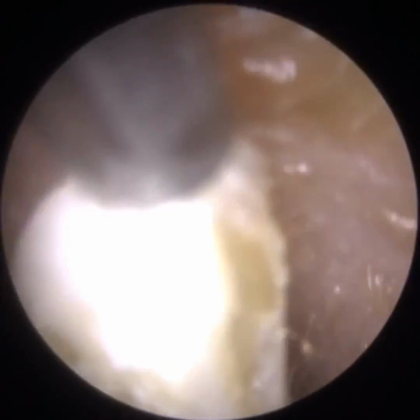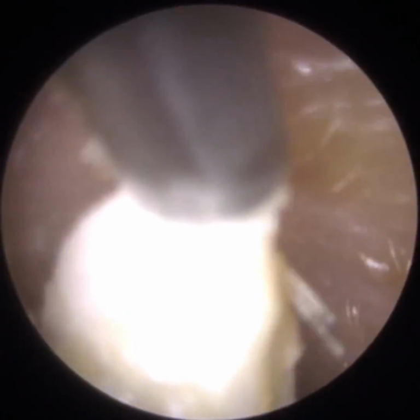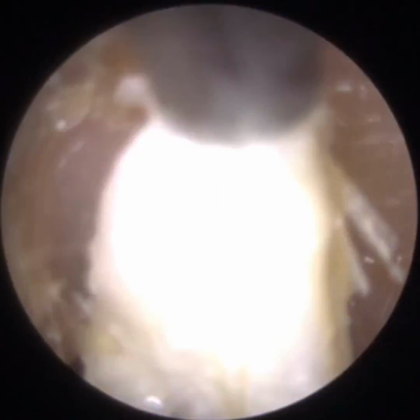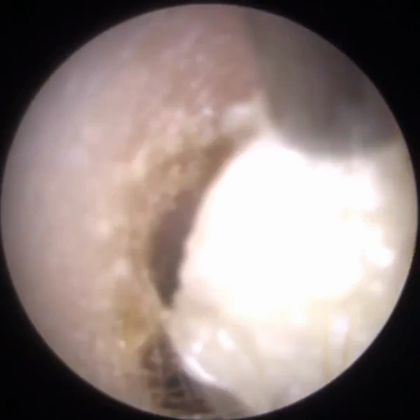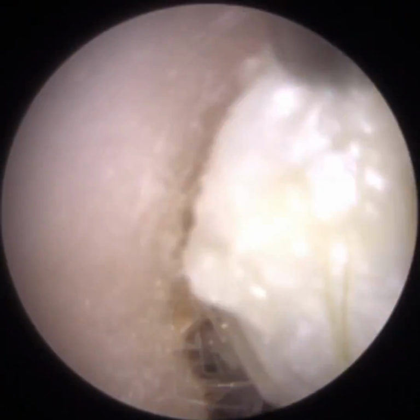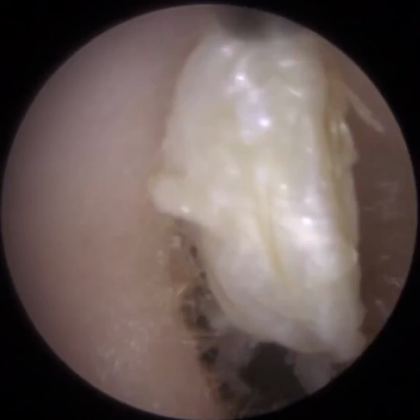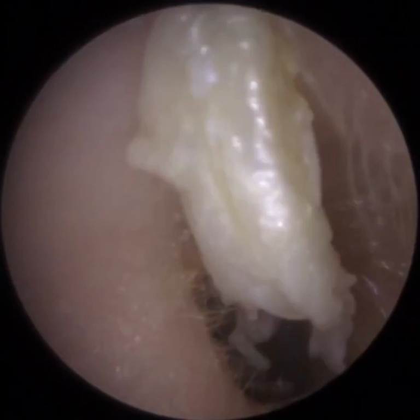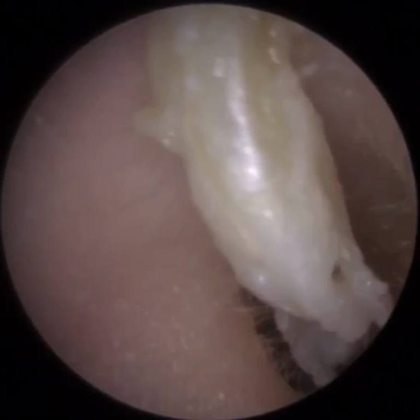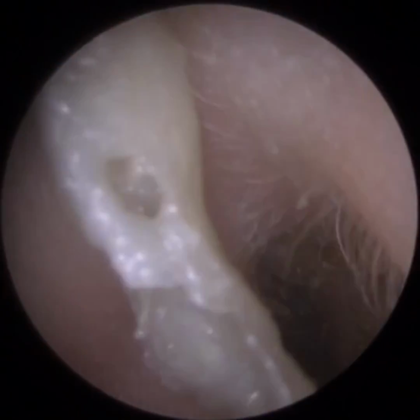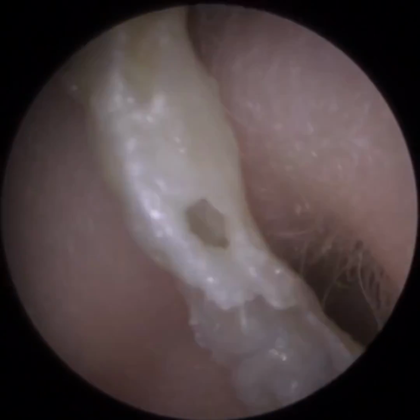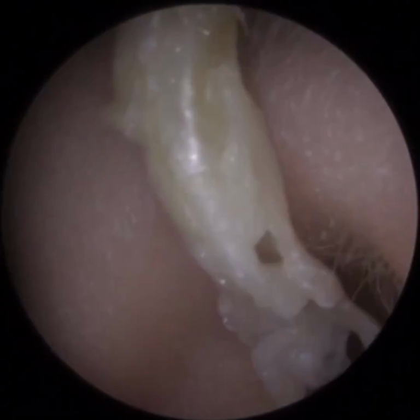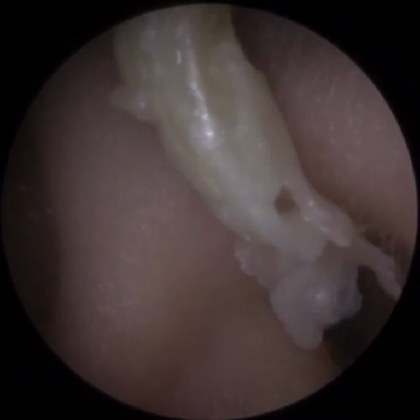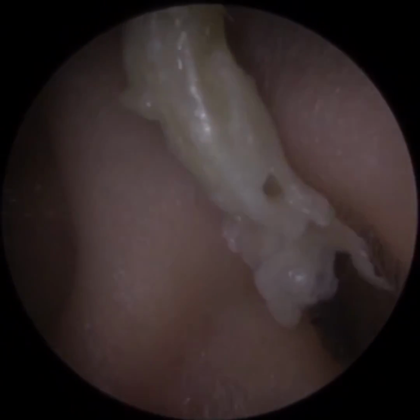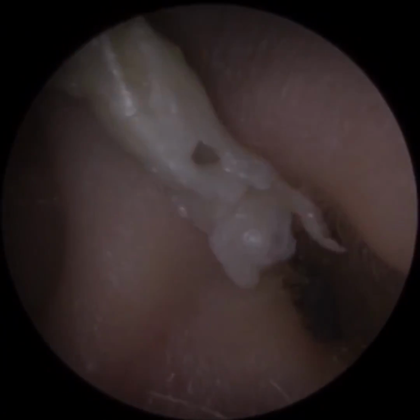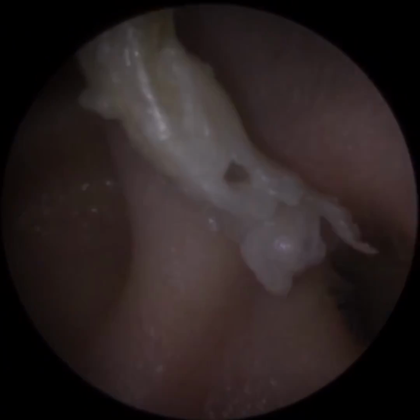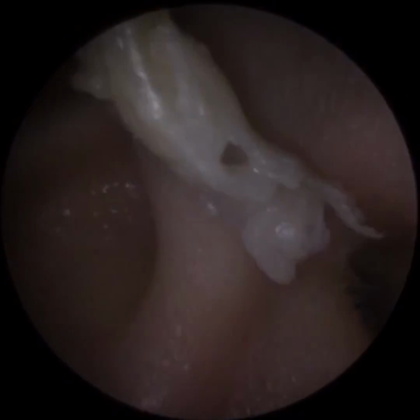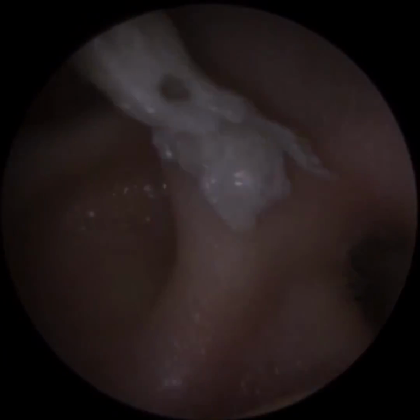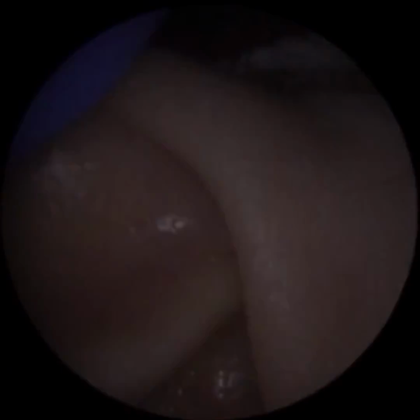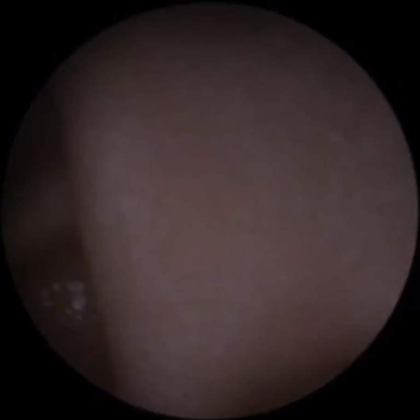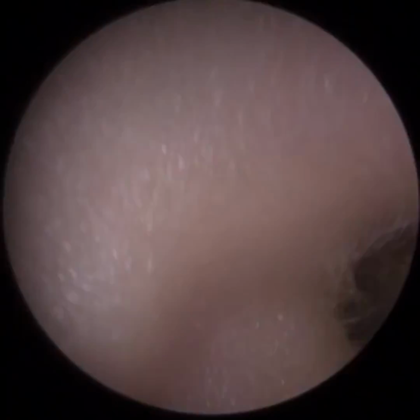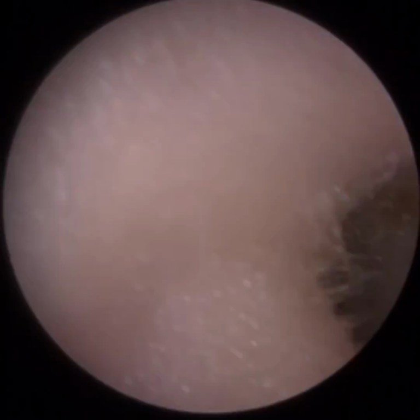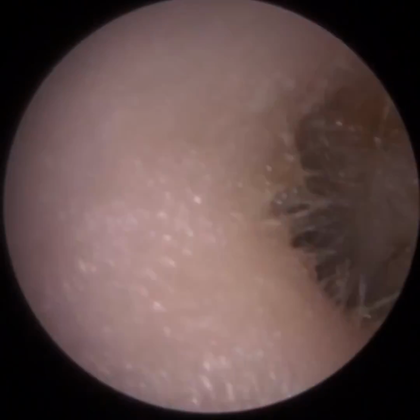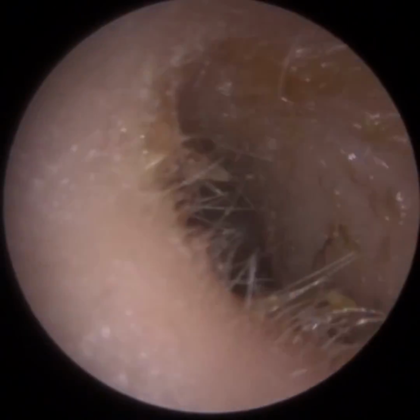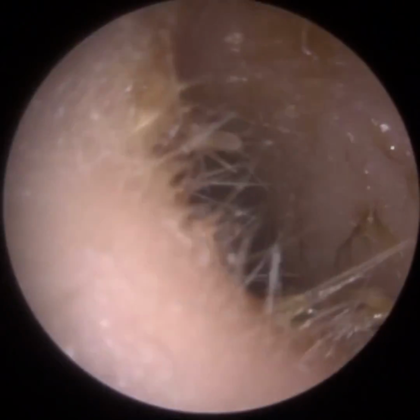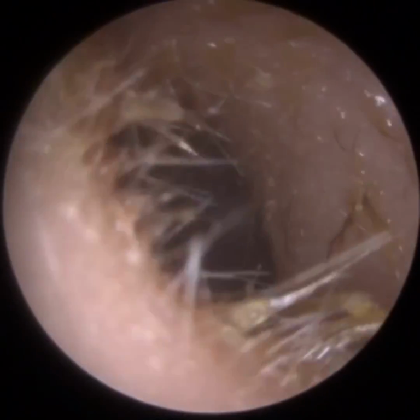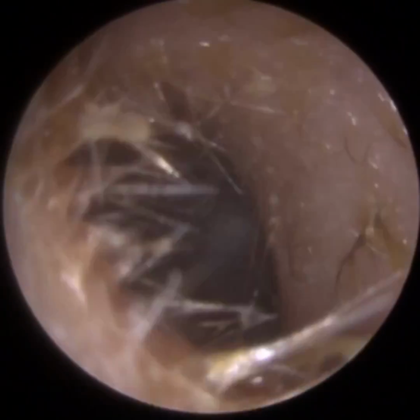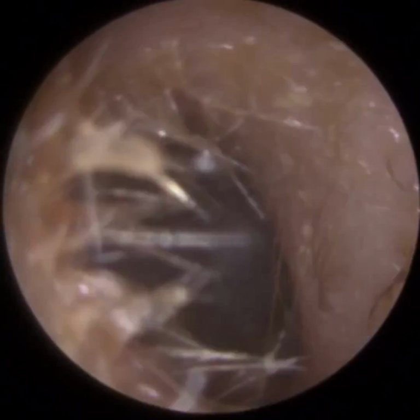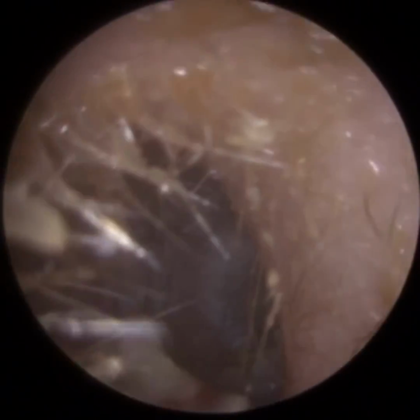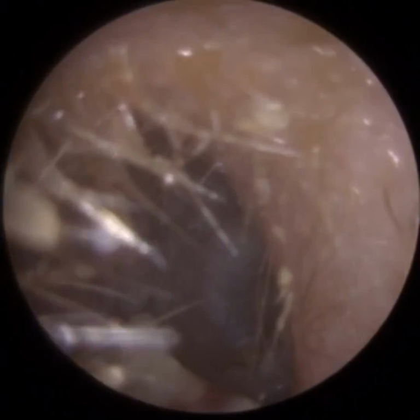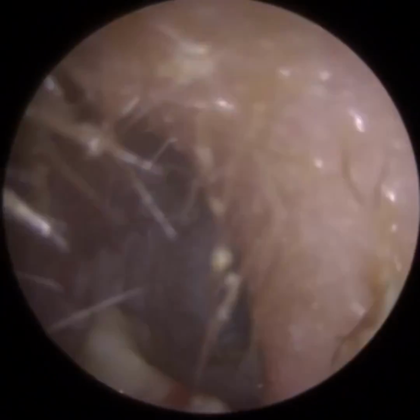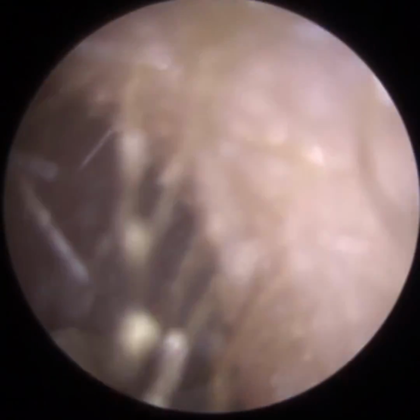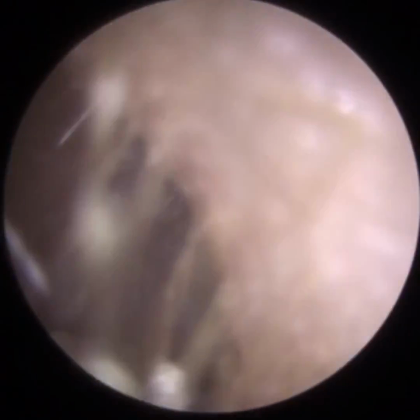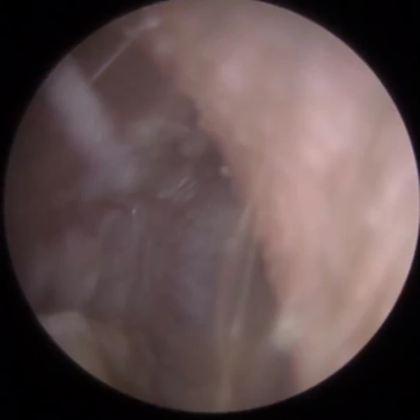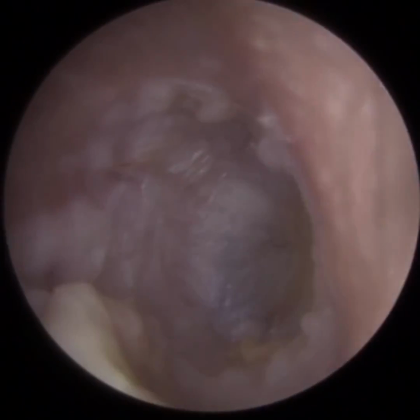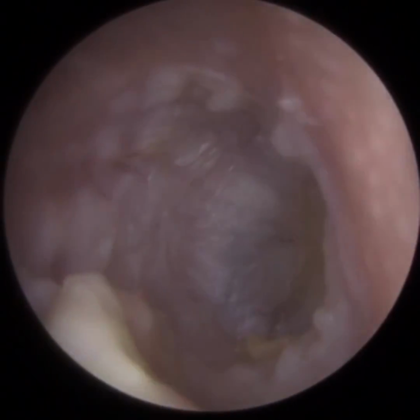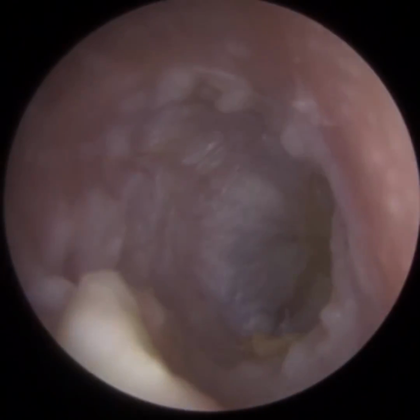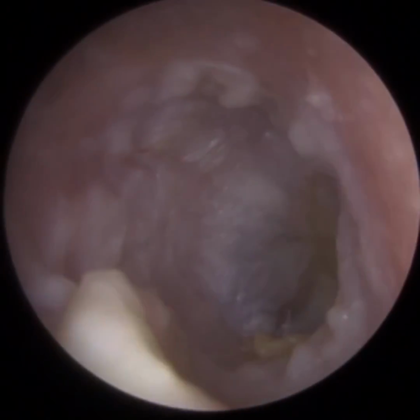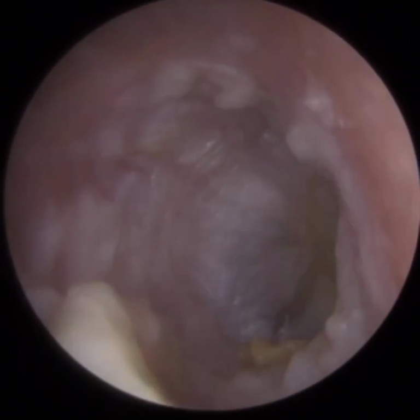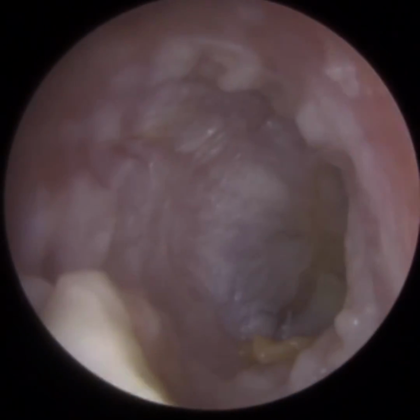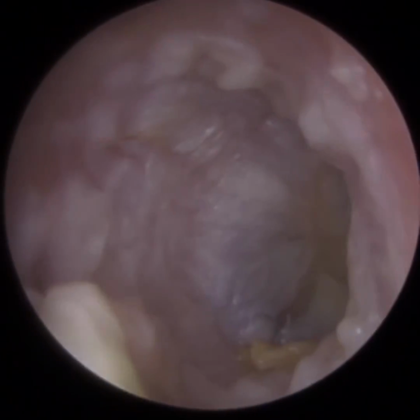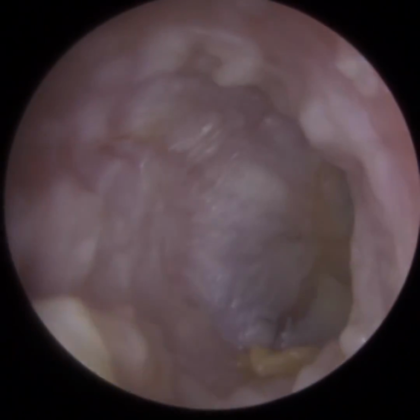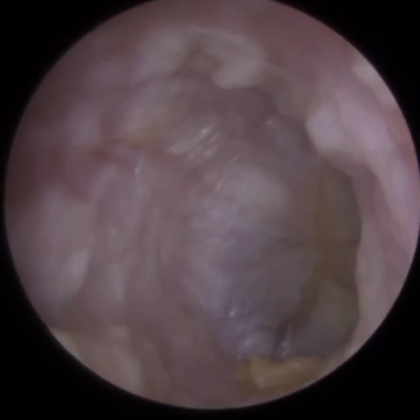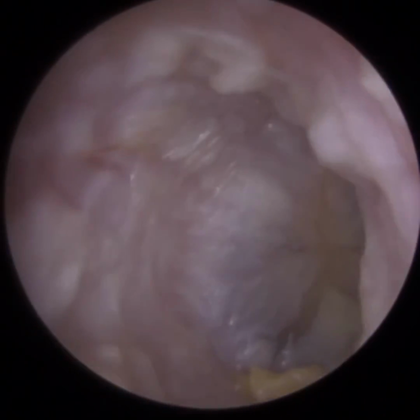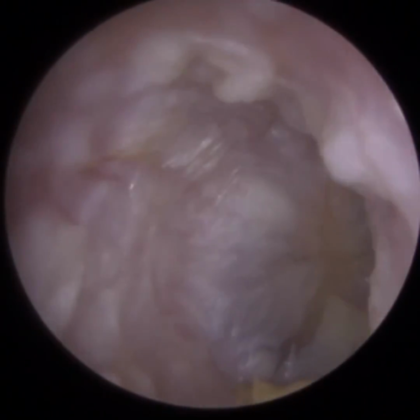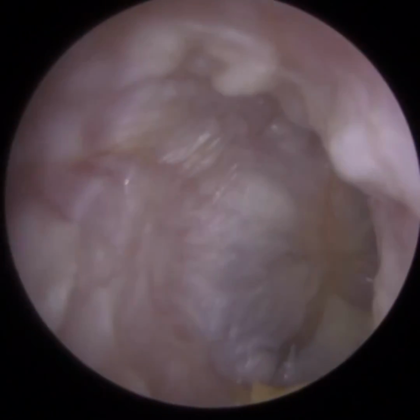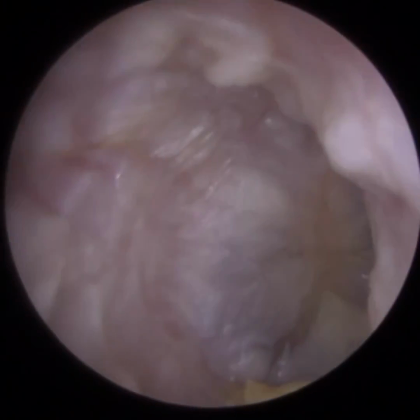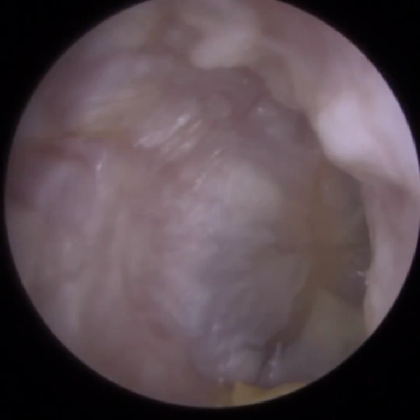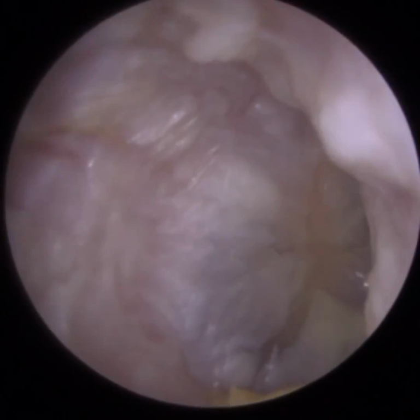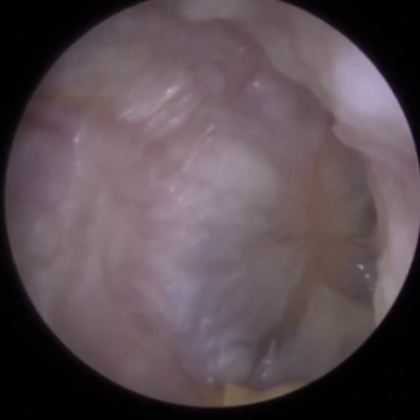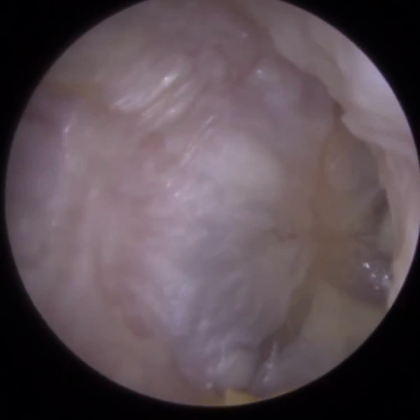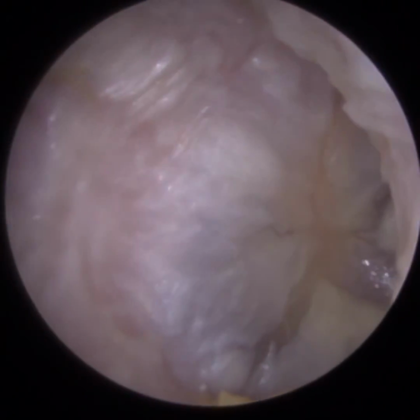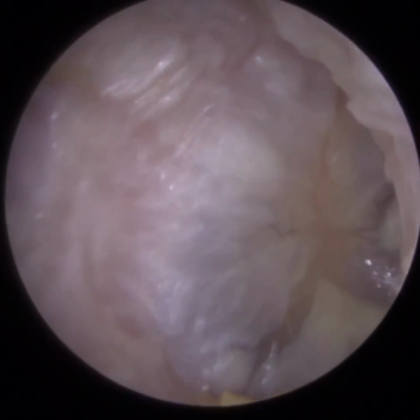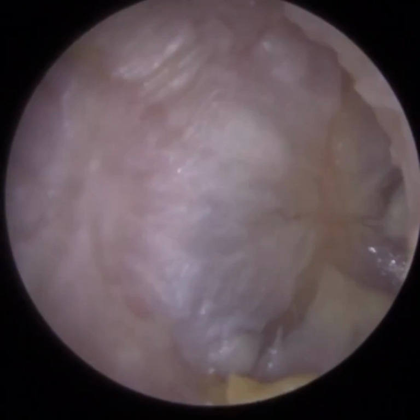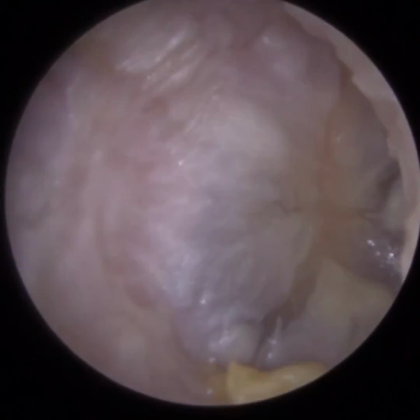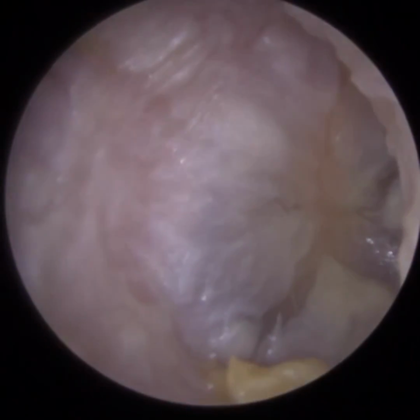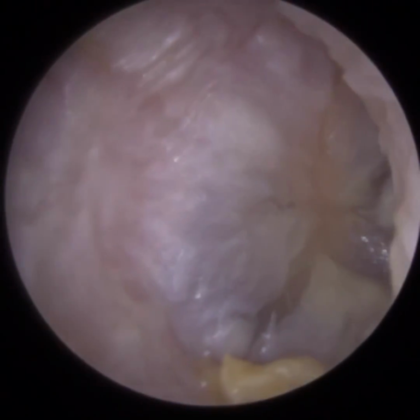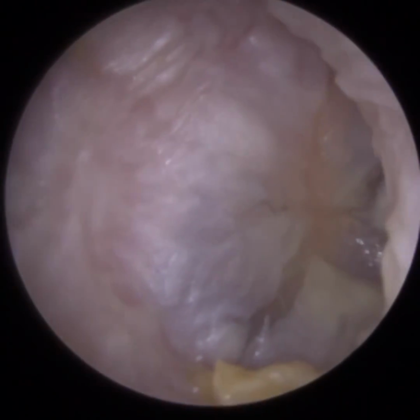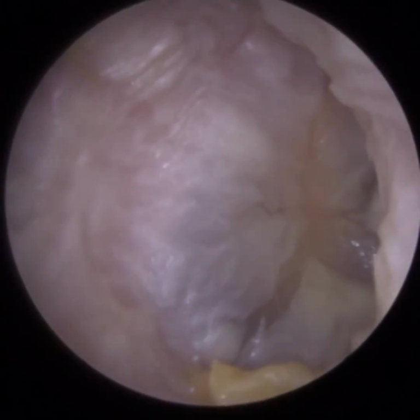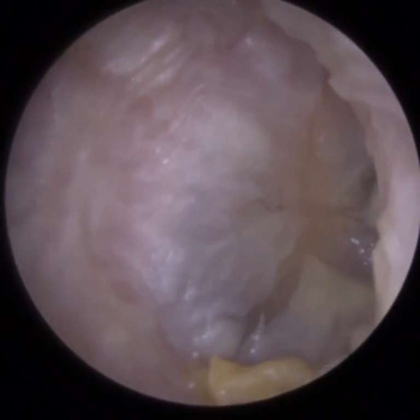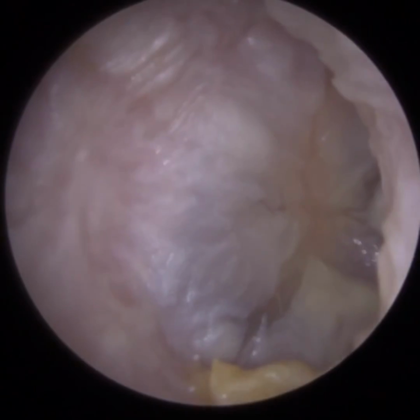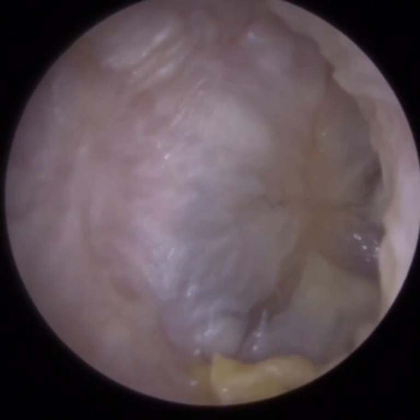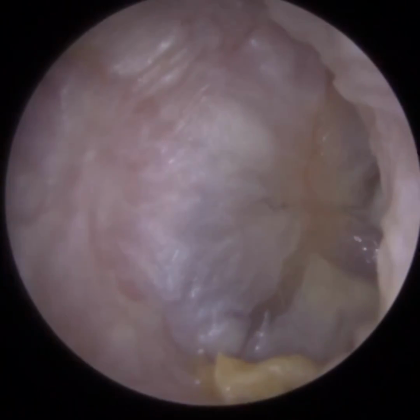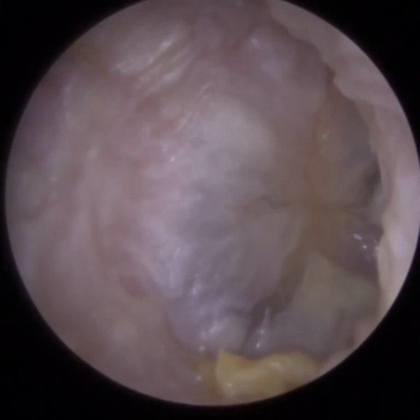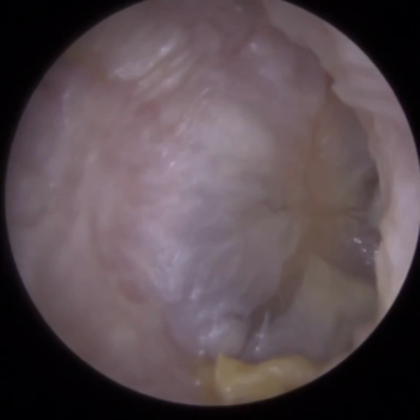And slowly but surely, we're removing this. I'm using a fine end gauge. I've actually removed the occlusion — that's the eardrum.